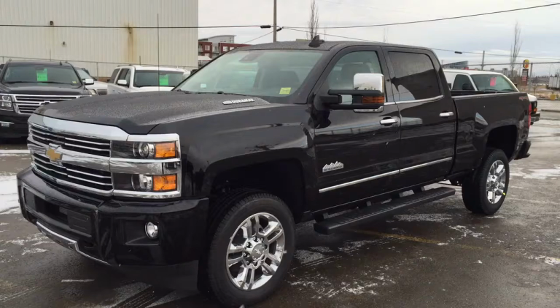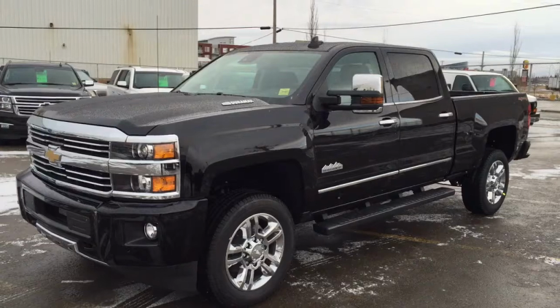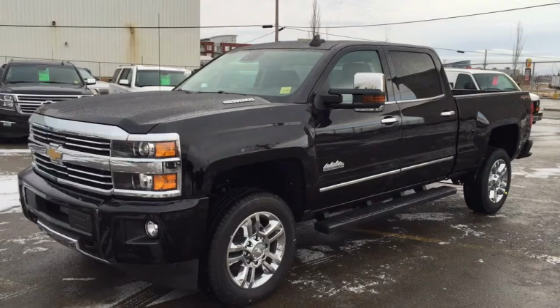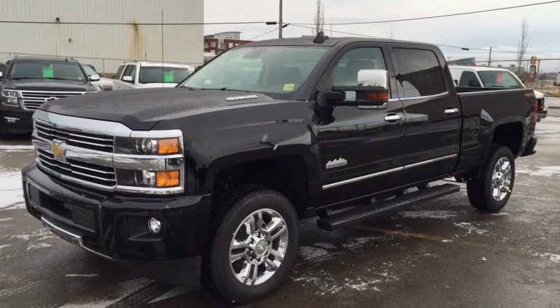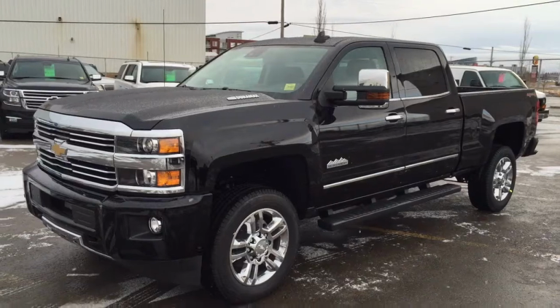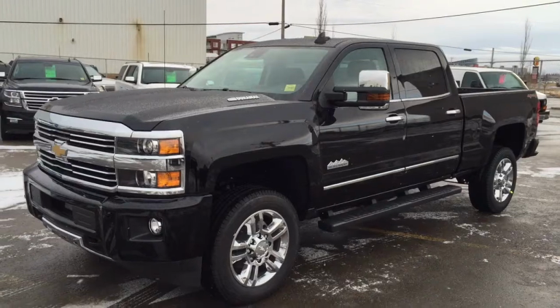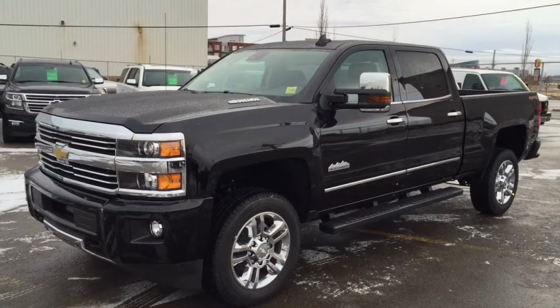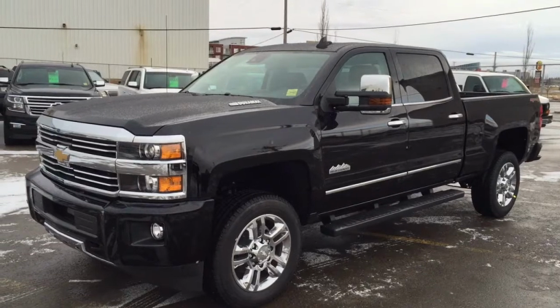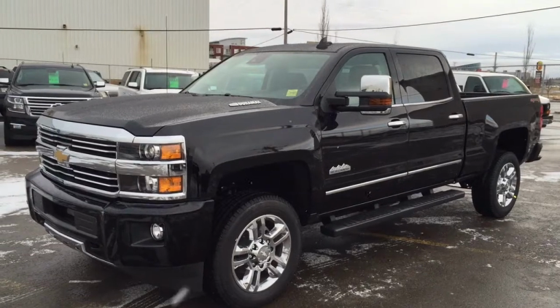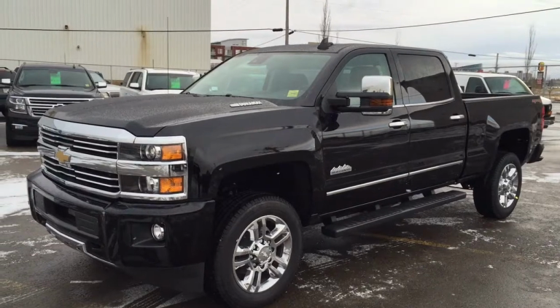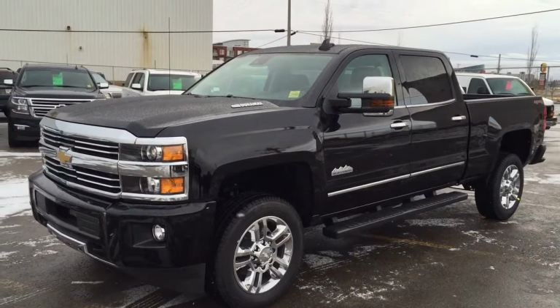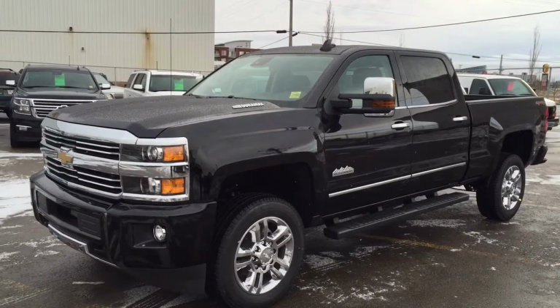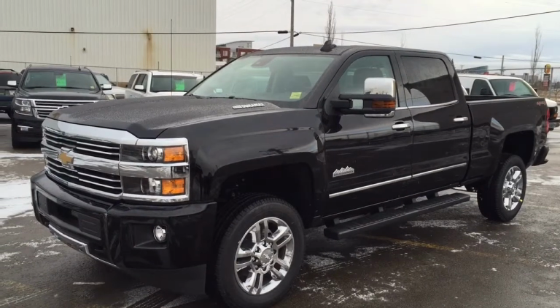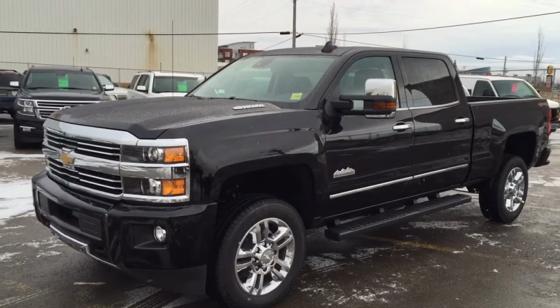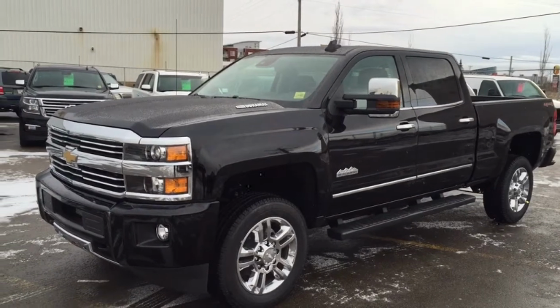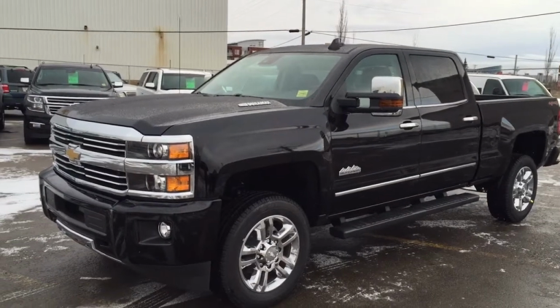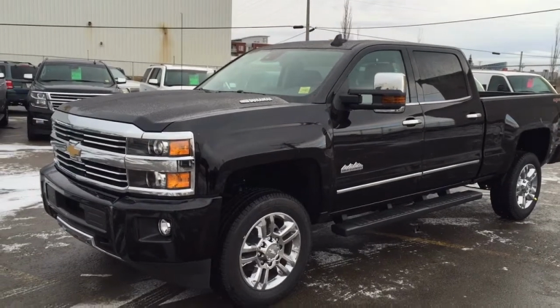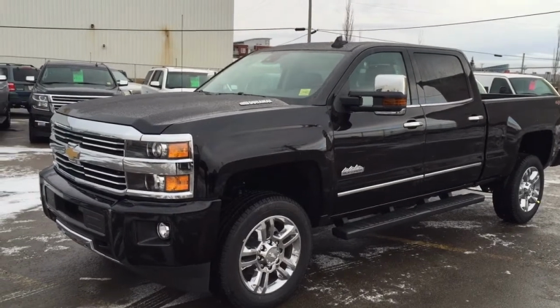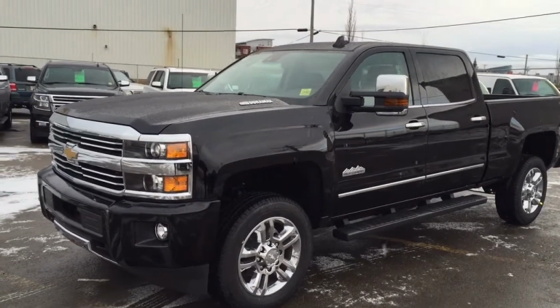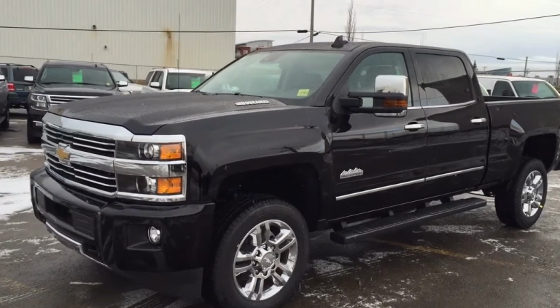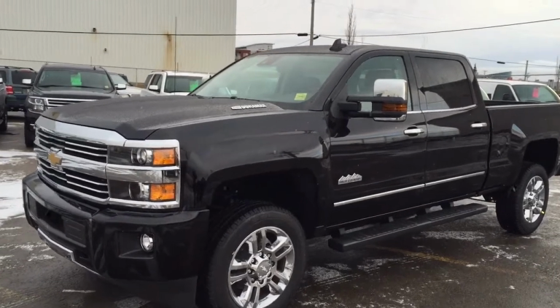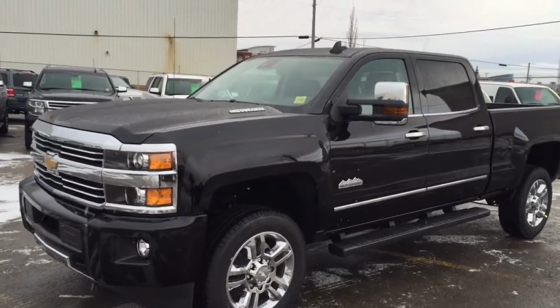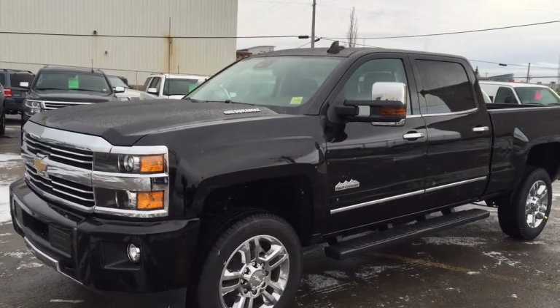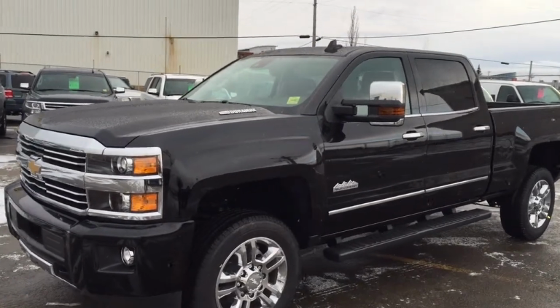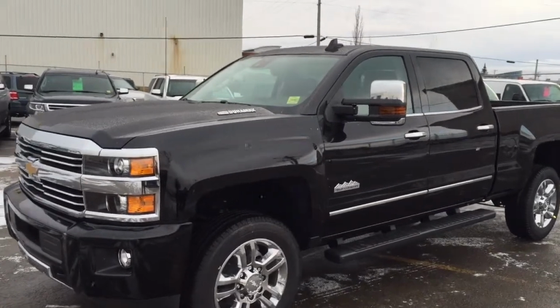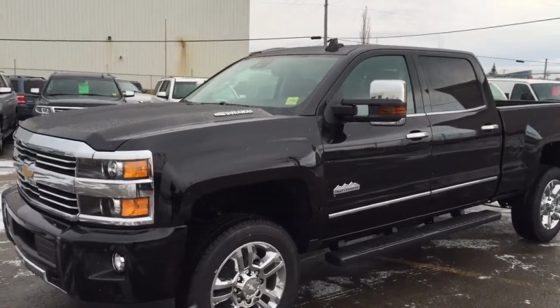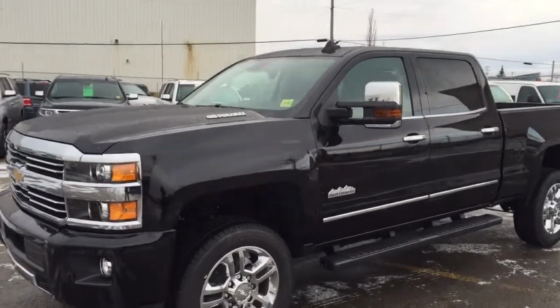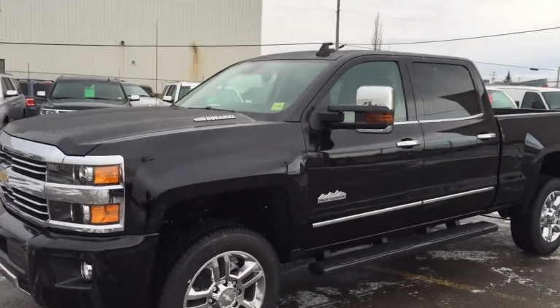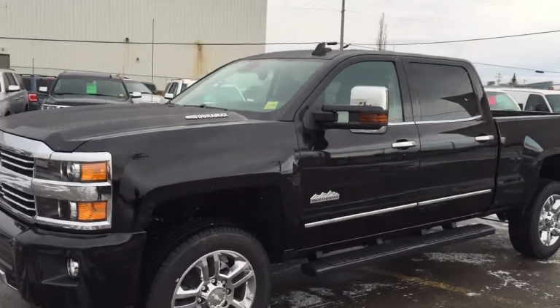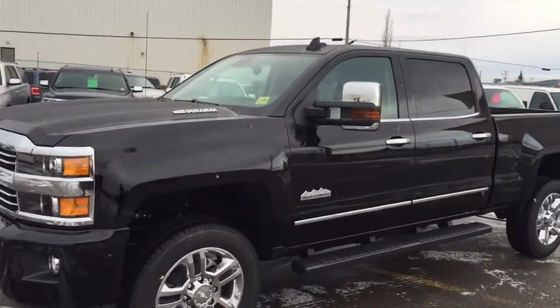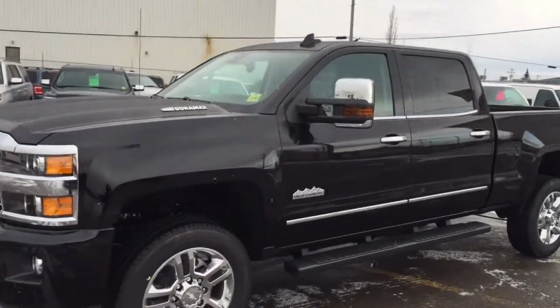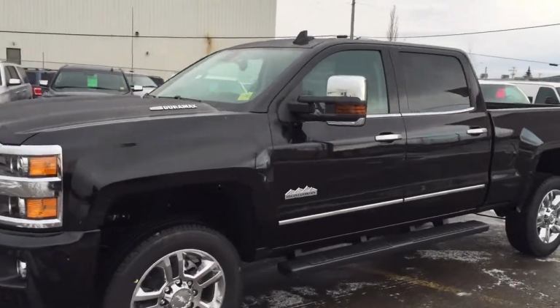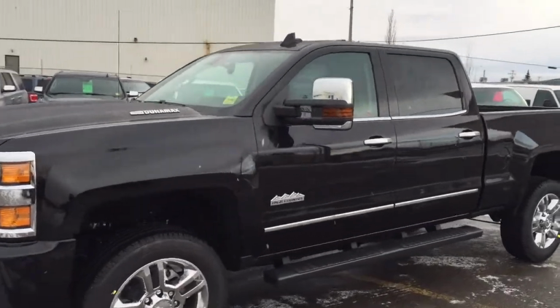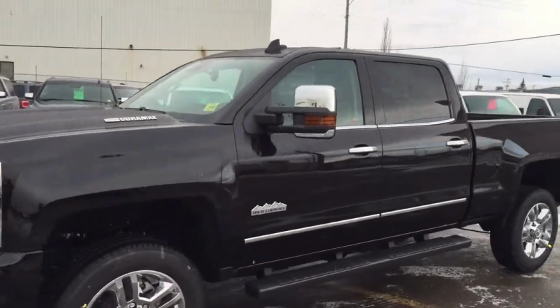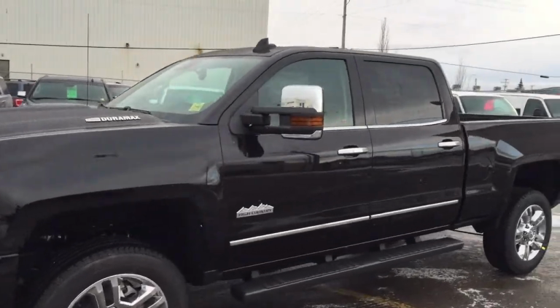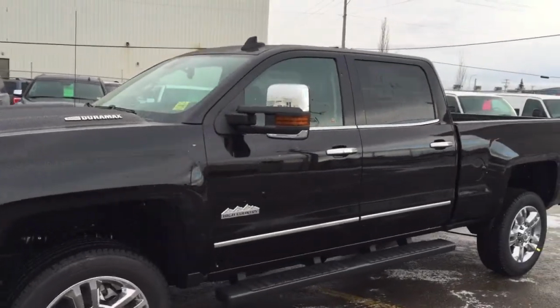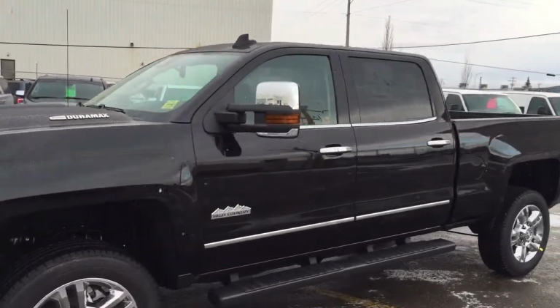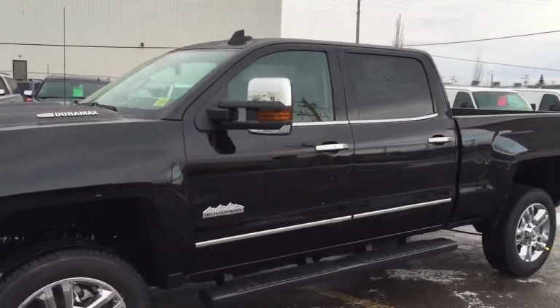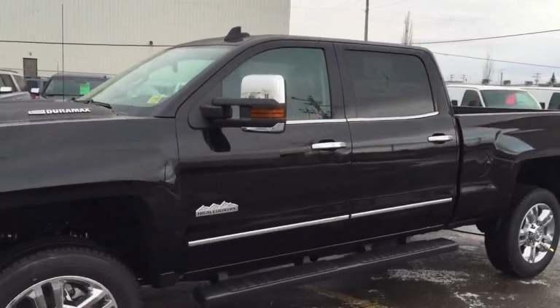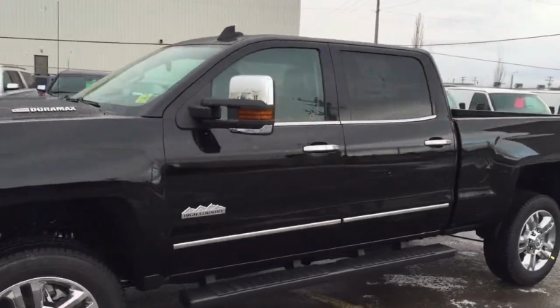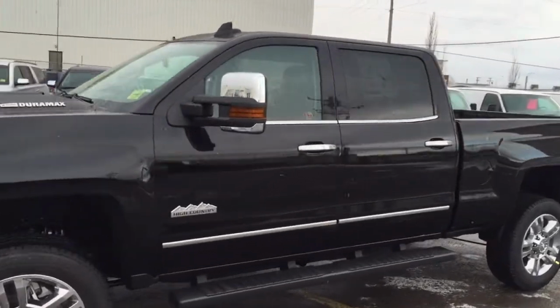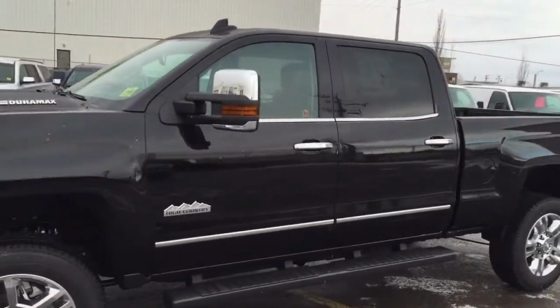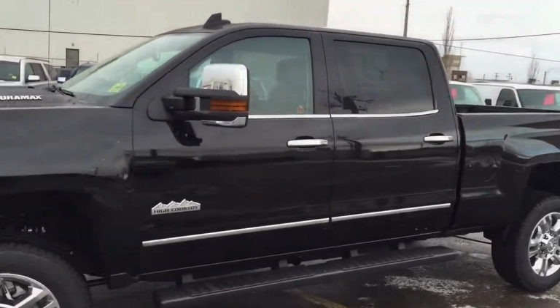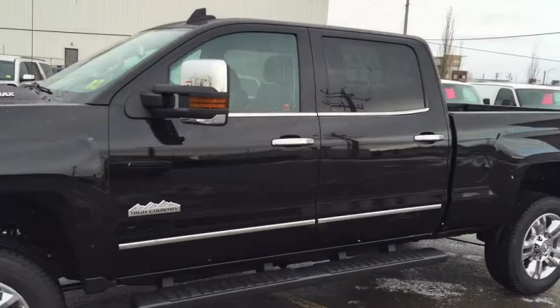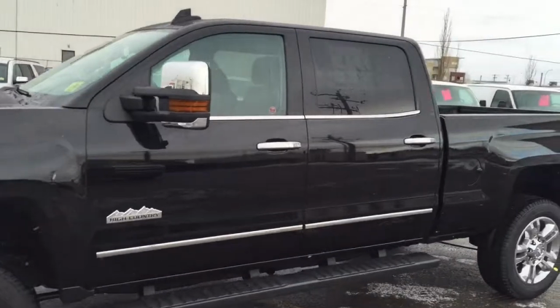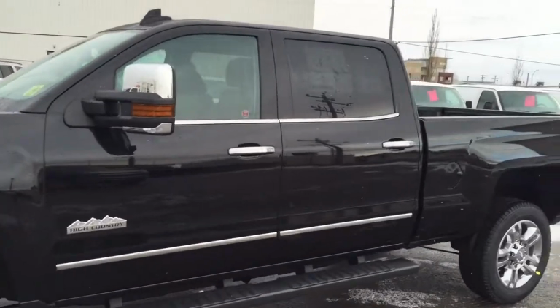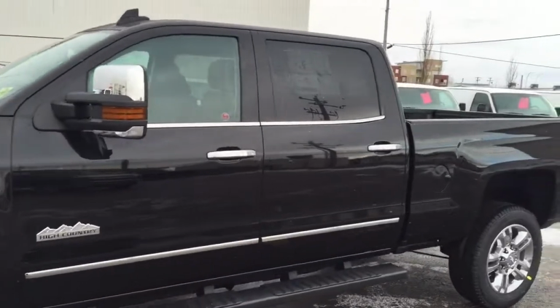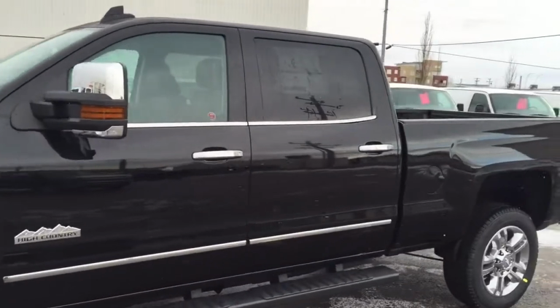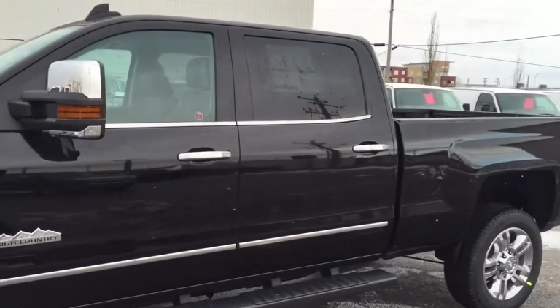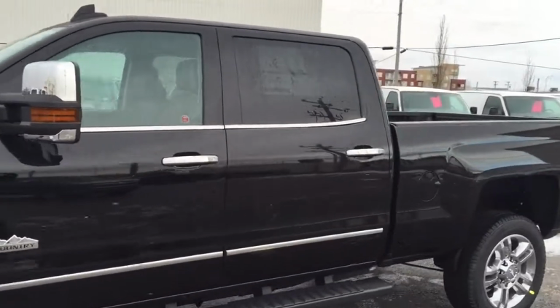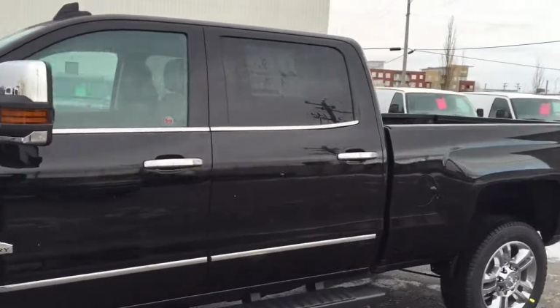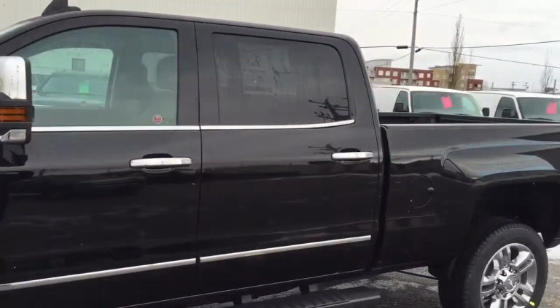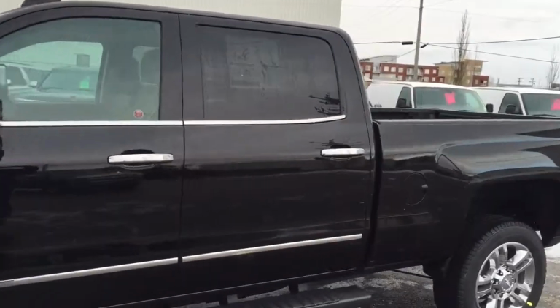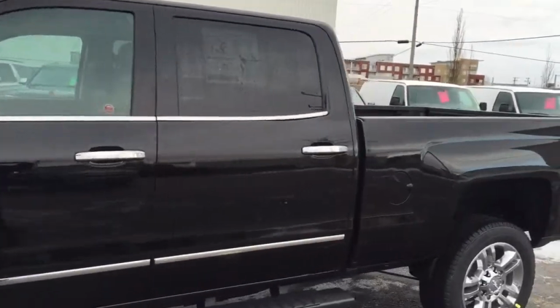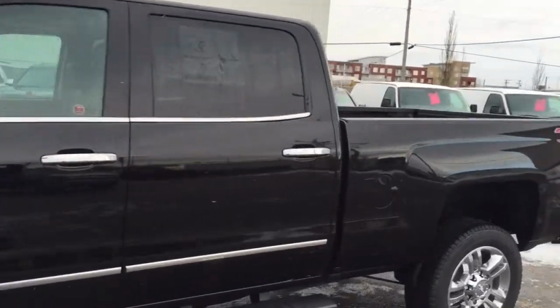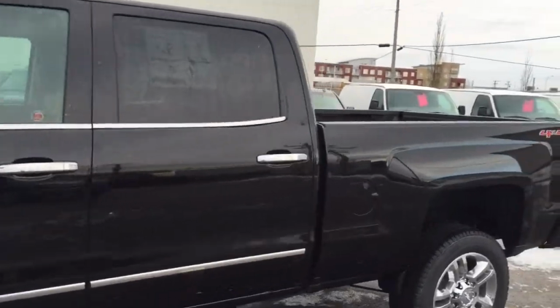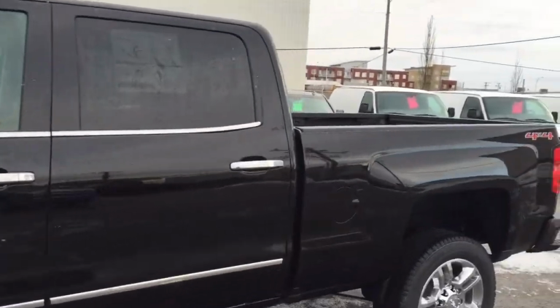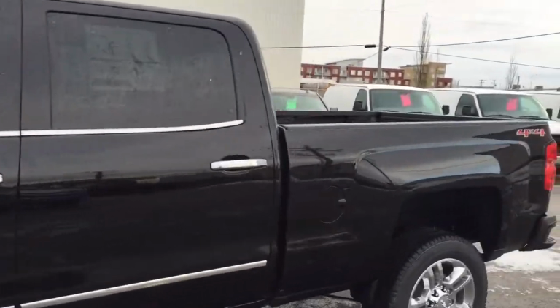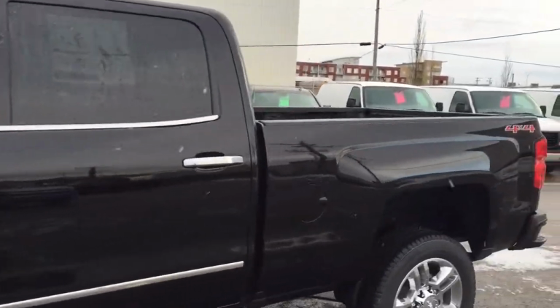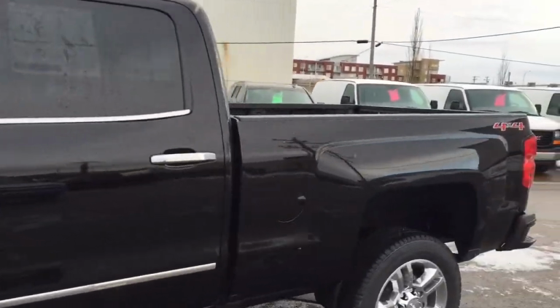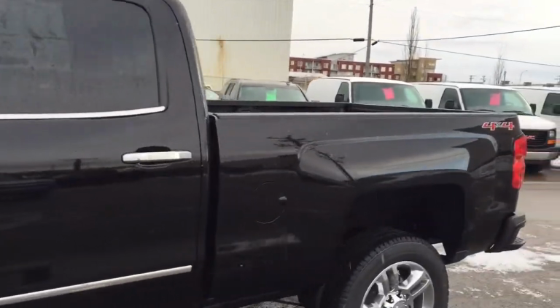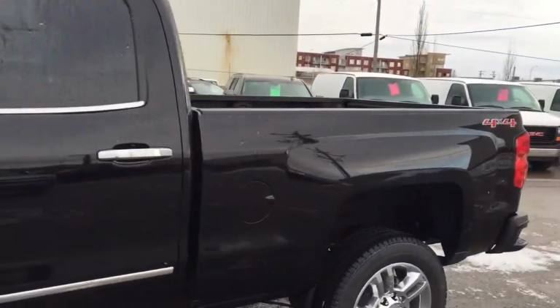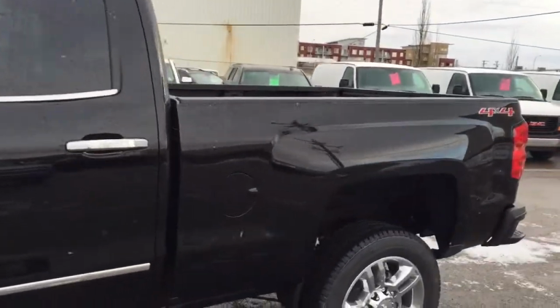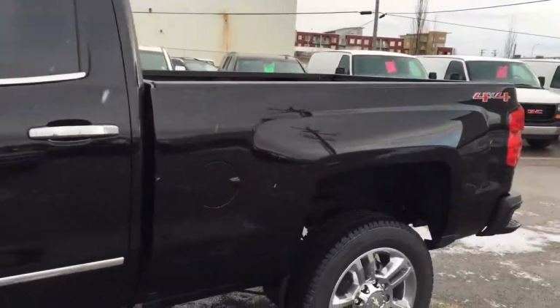Welcome to Davis Chevrolet. This is an all-new 2016 Chevrolet Silverado High Country Edition in the color black.